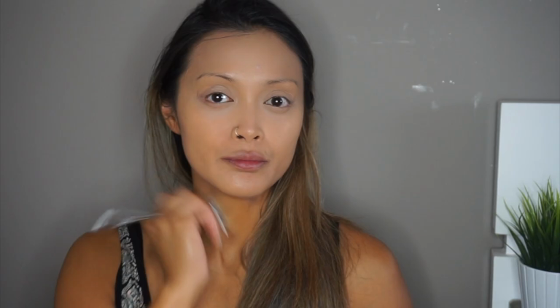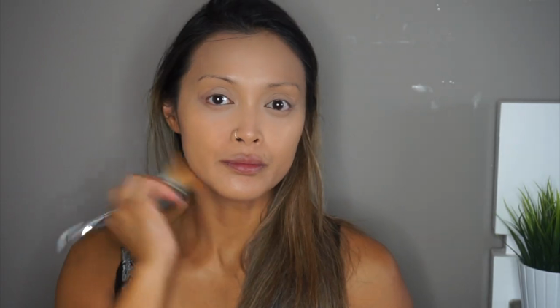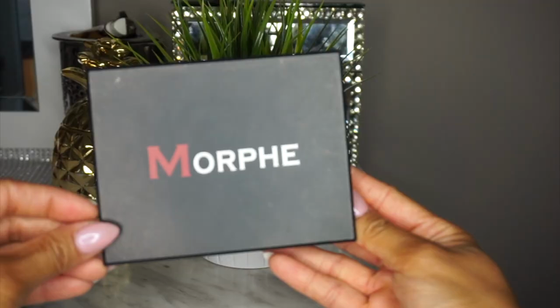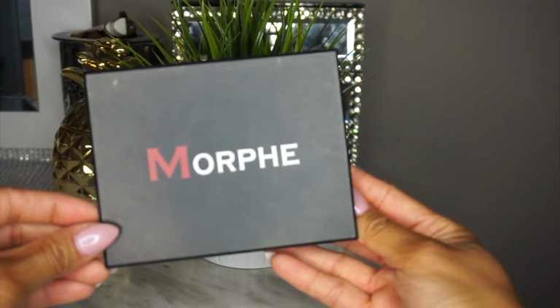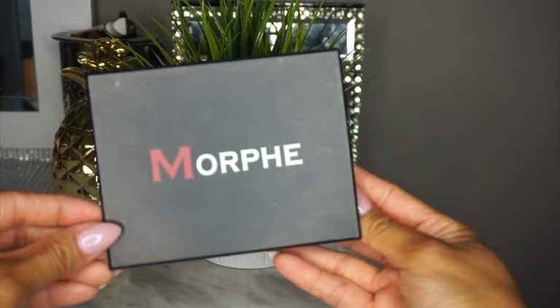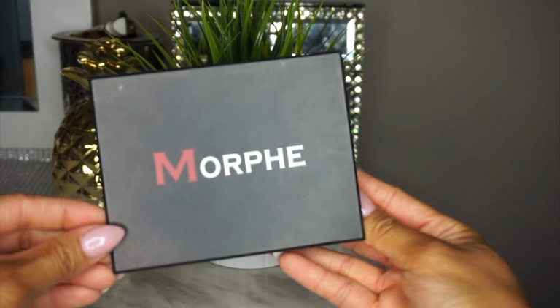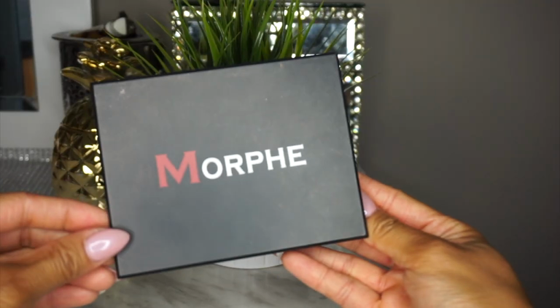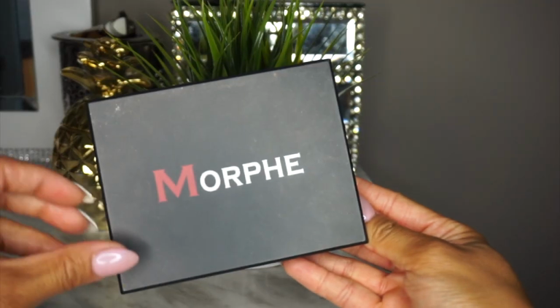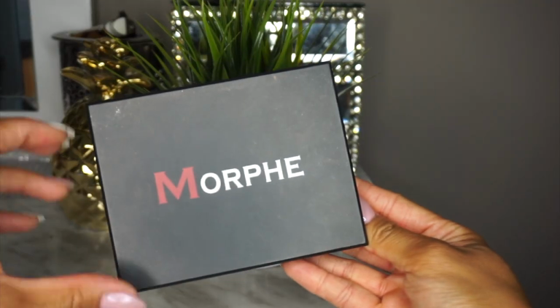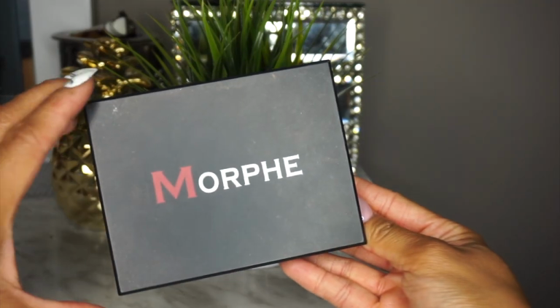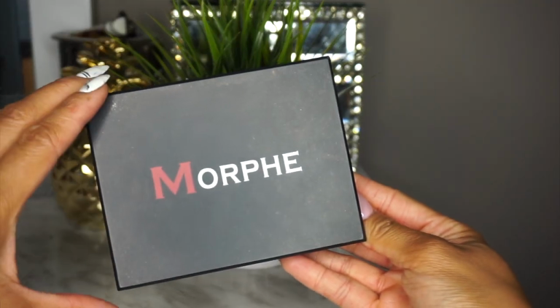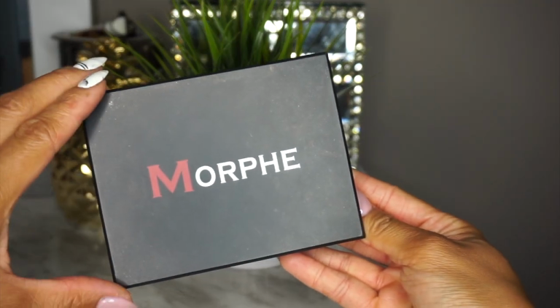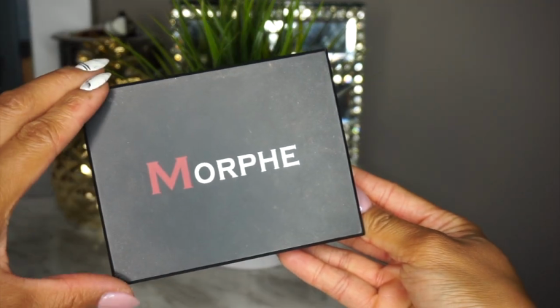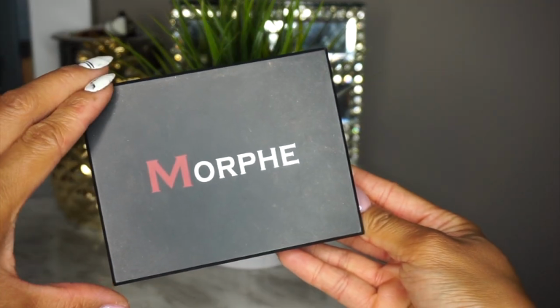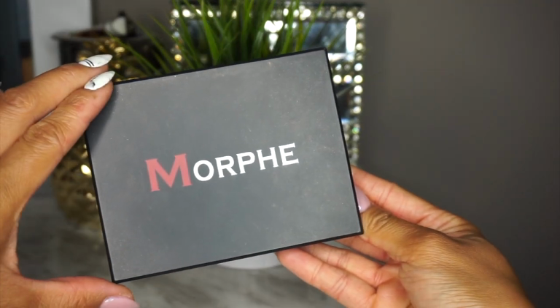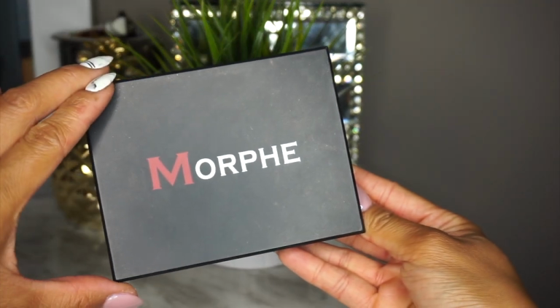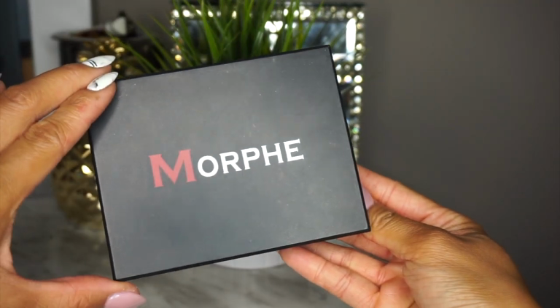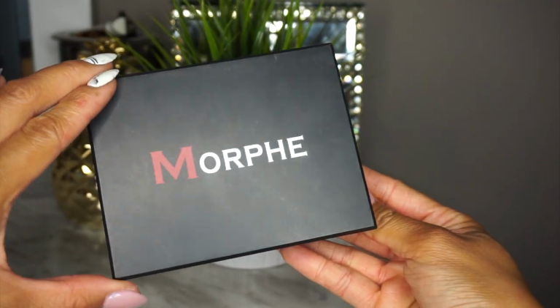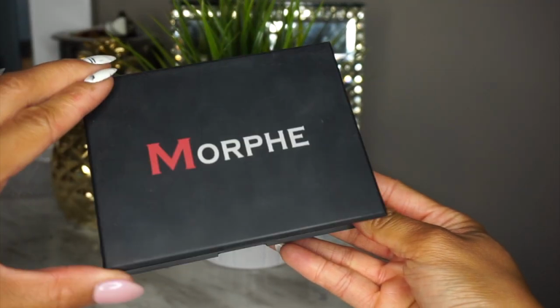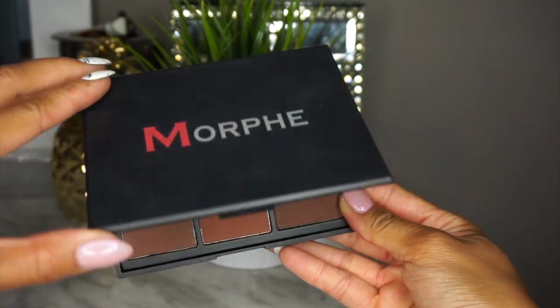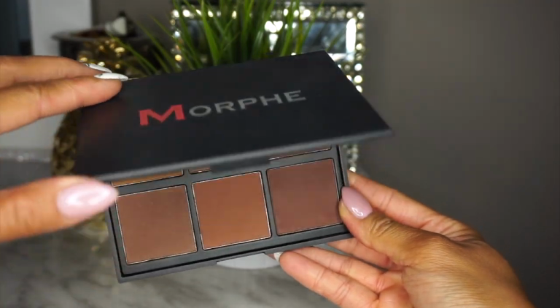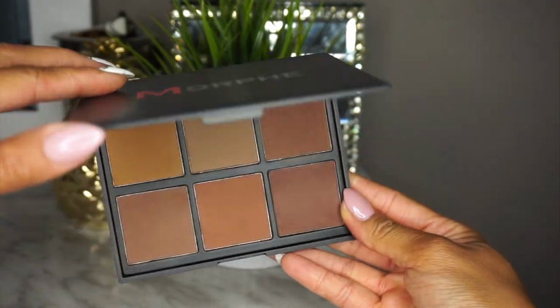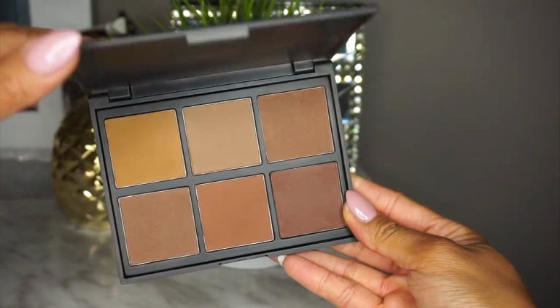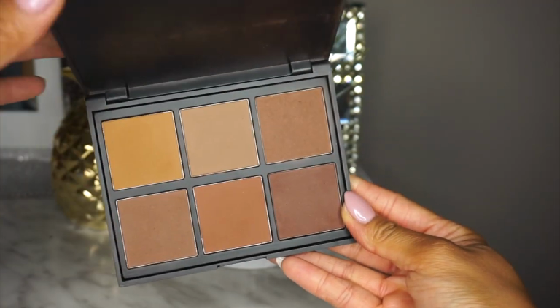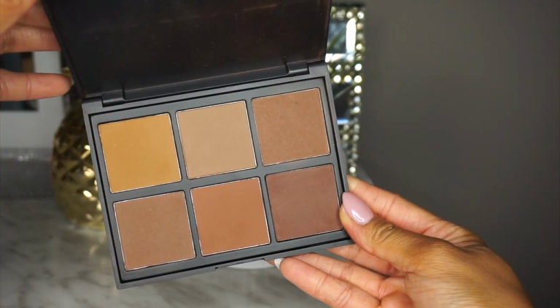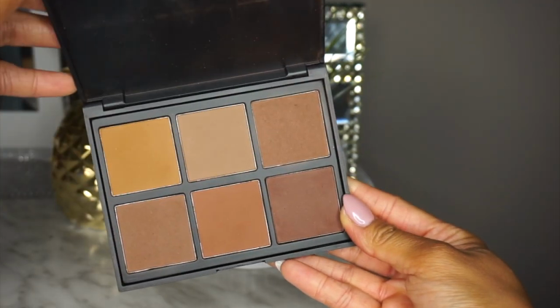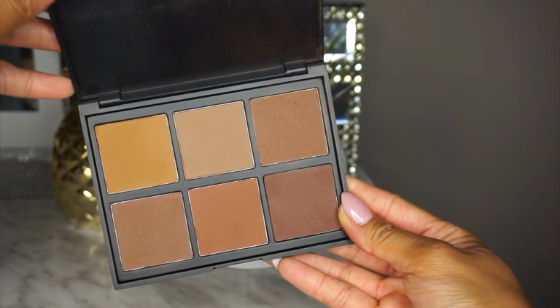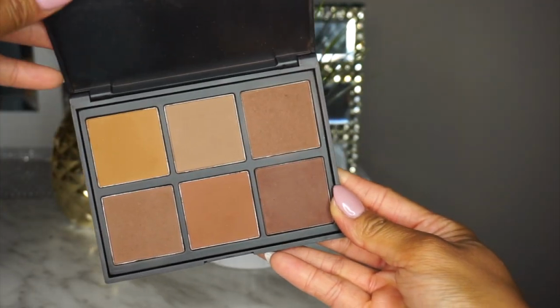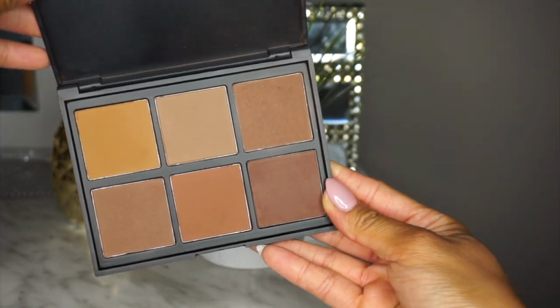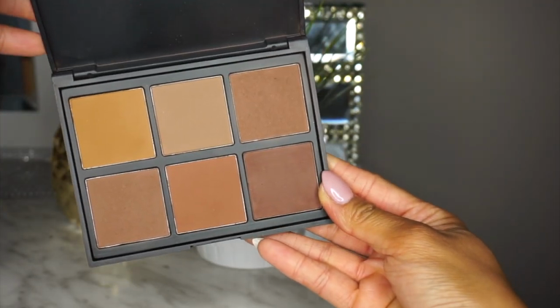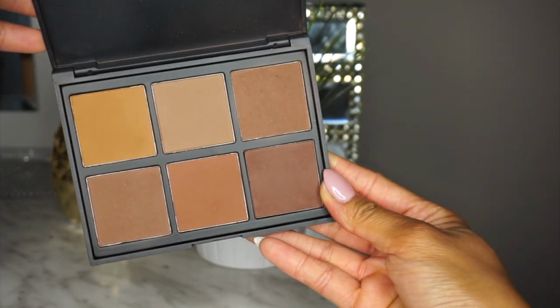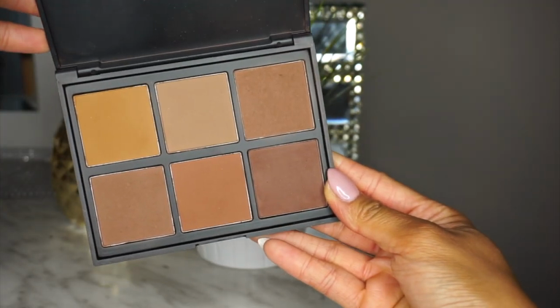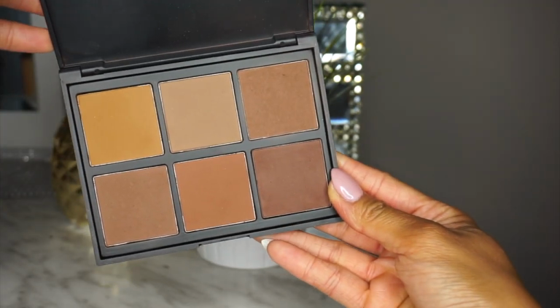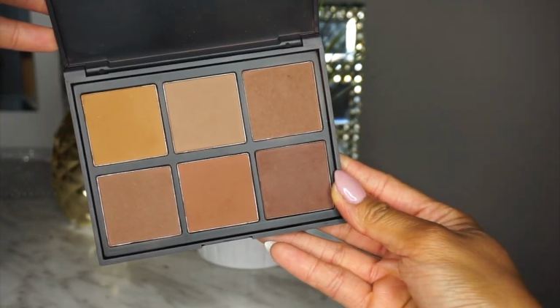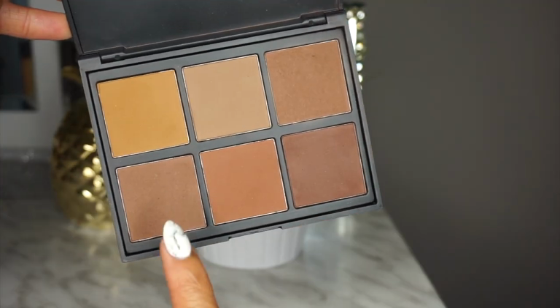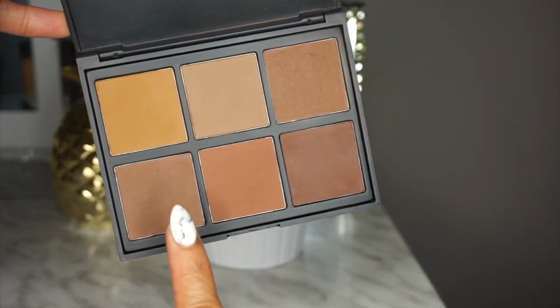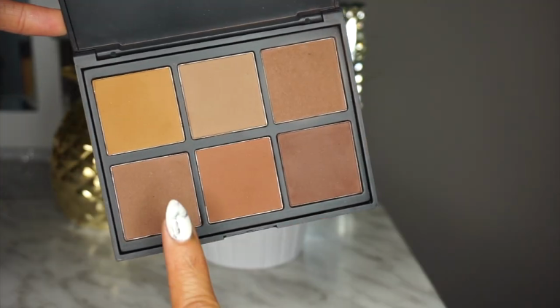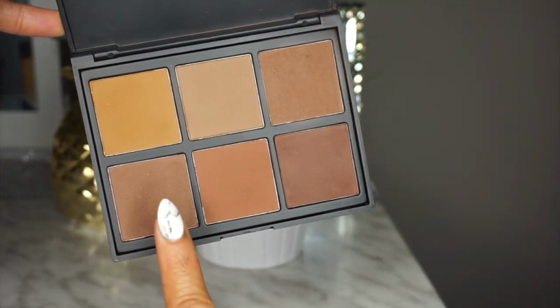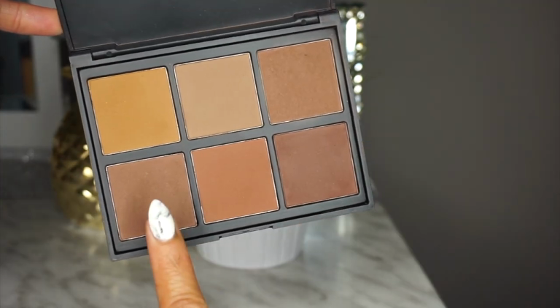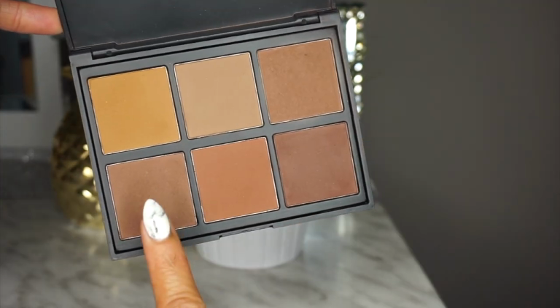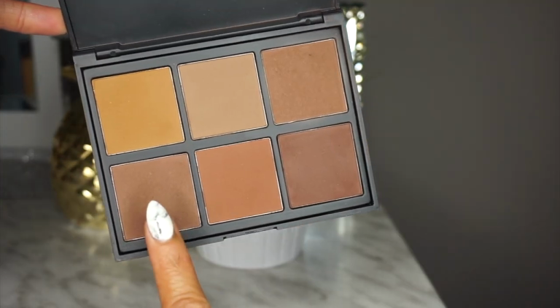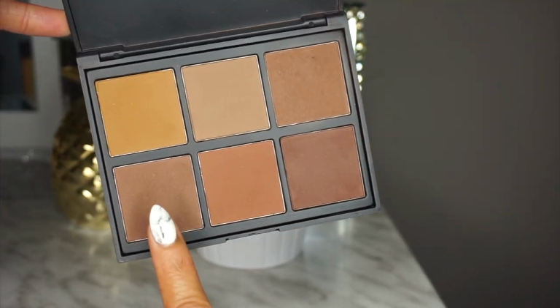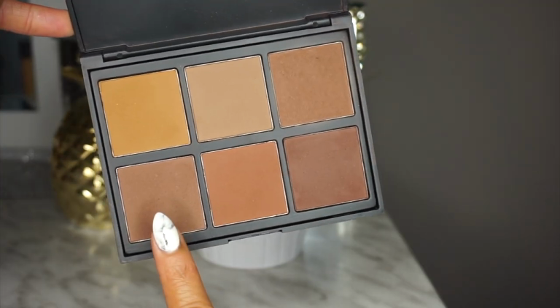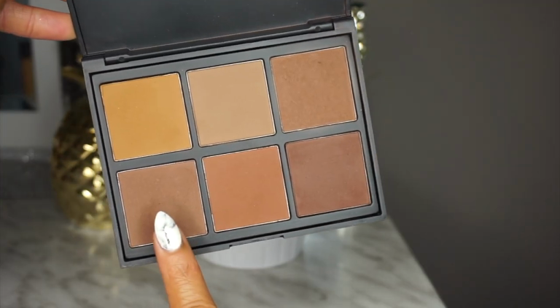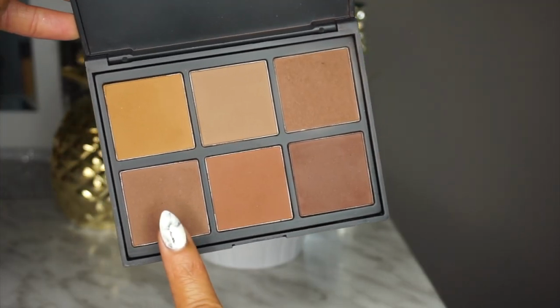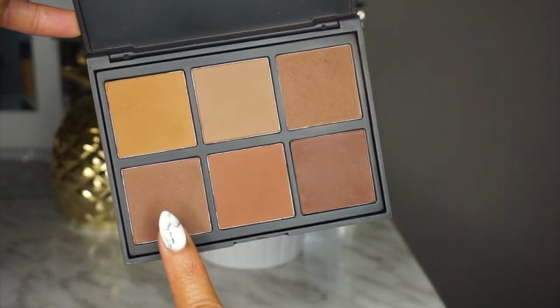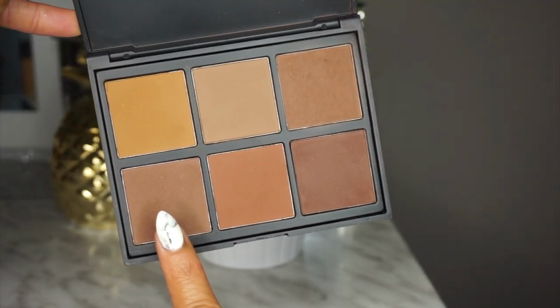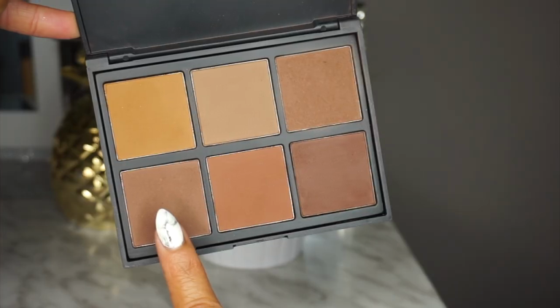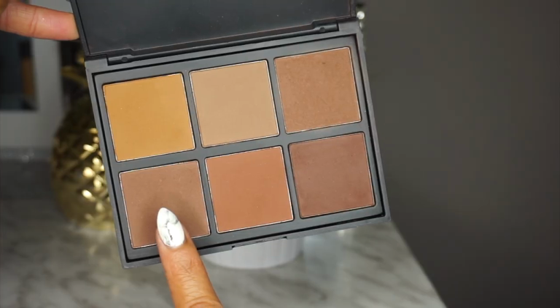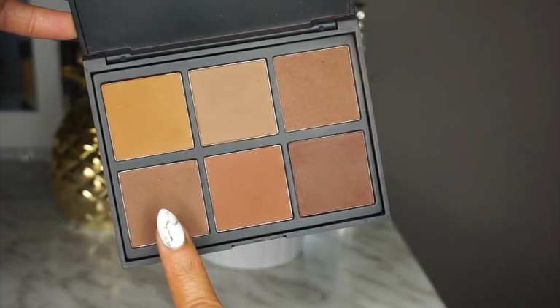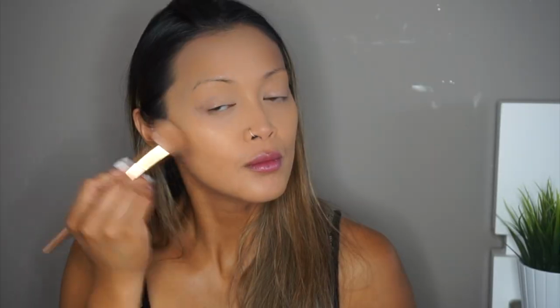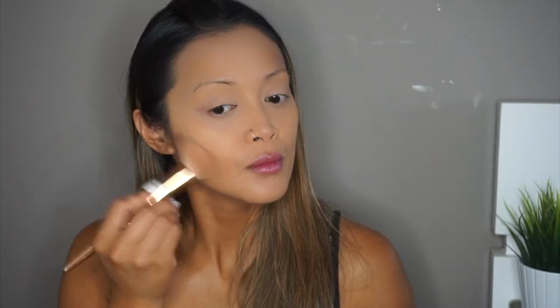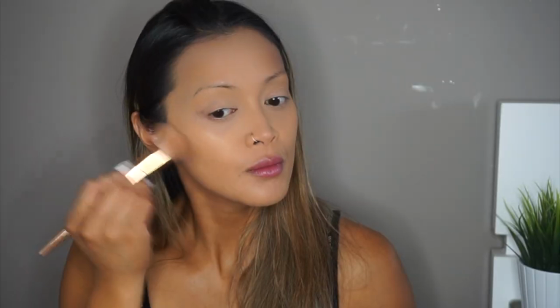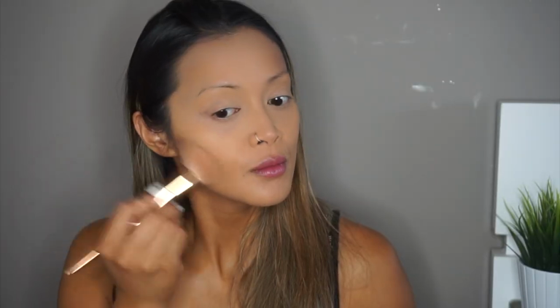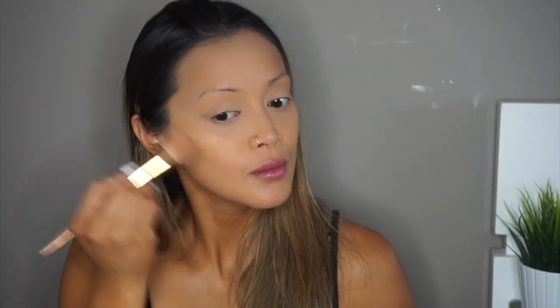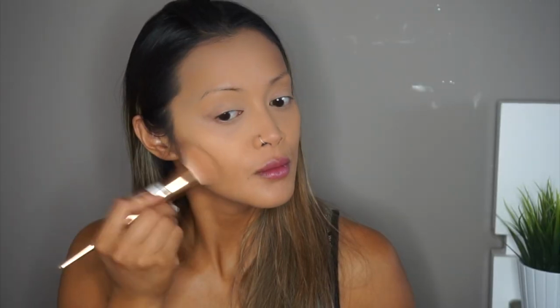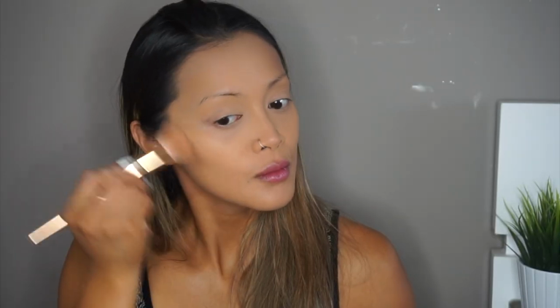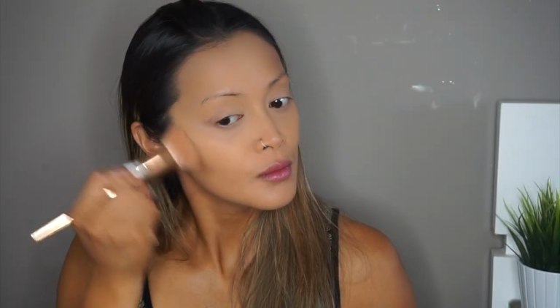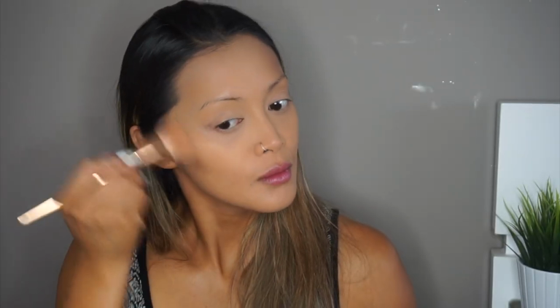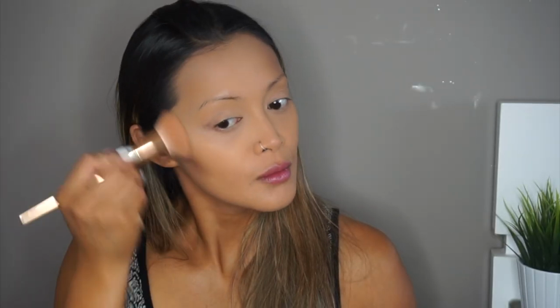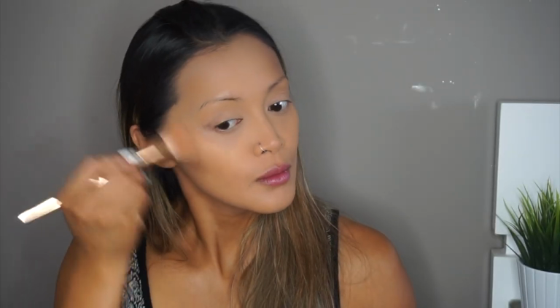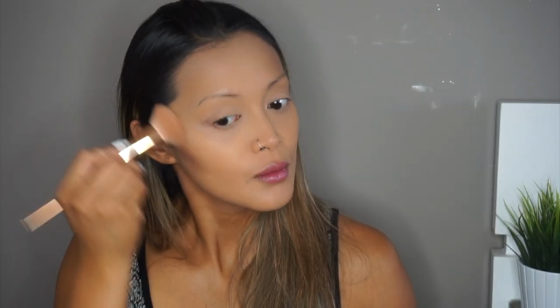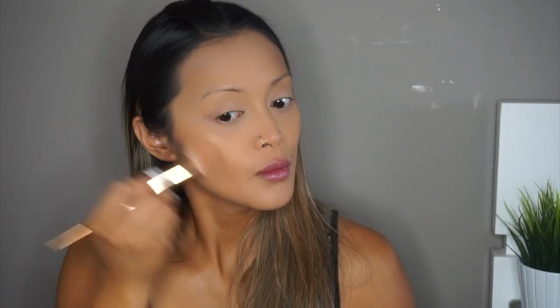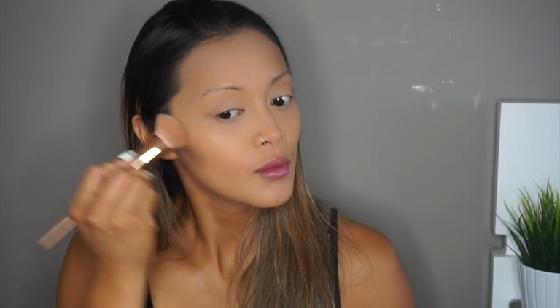And to fix my clown face I'm using this Morphe Contour Palette, and I'm going to be going in with this shade right here.